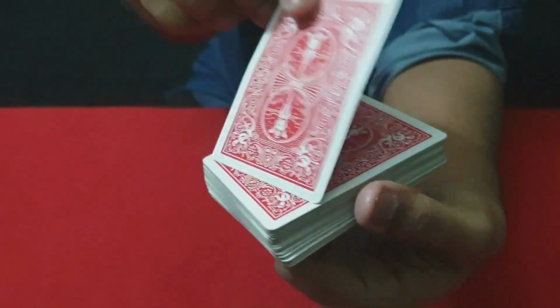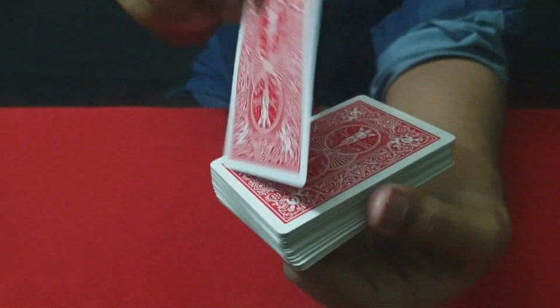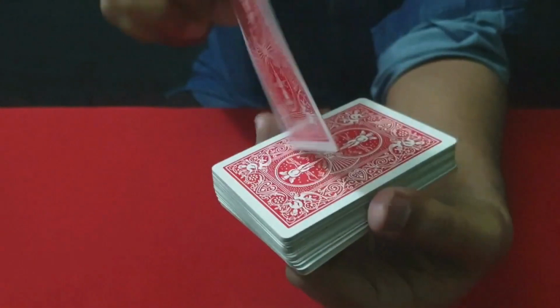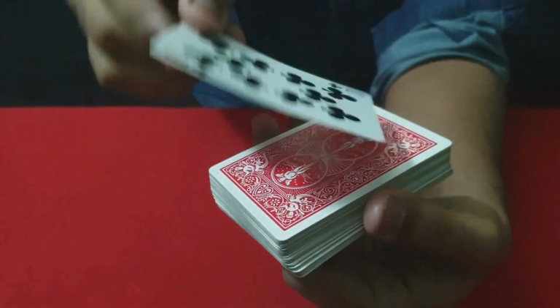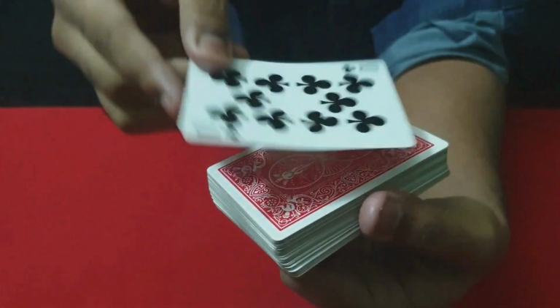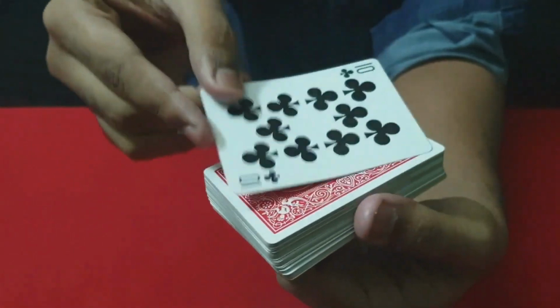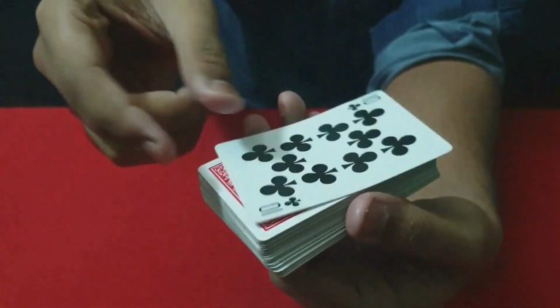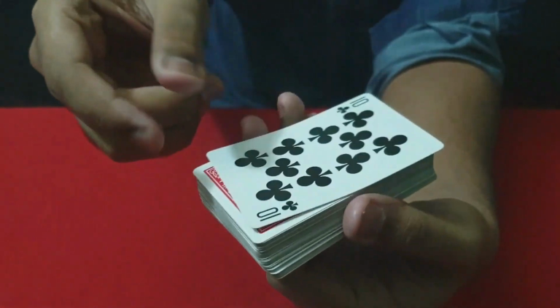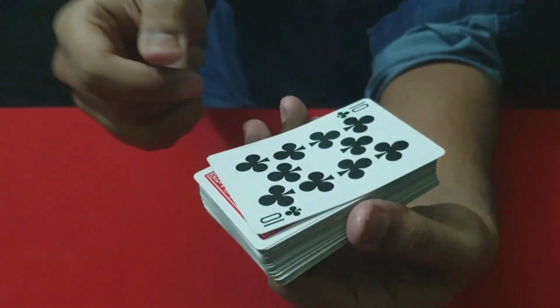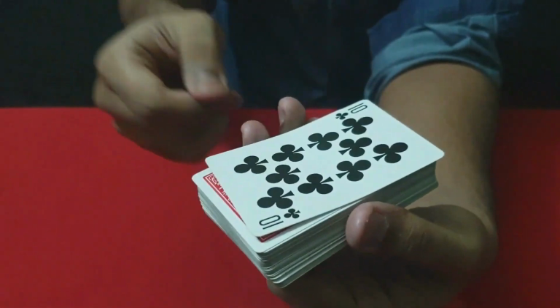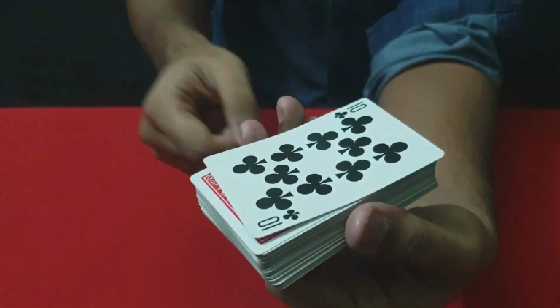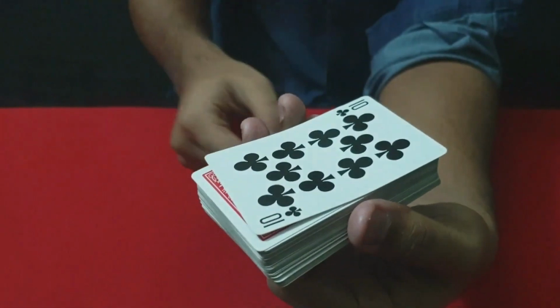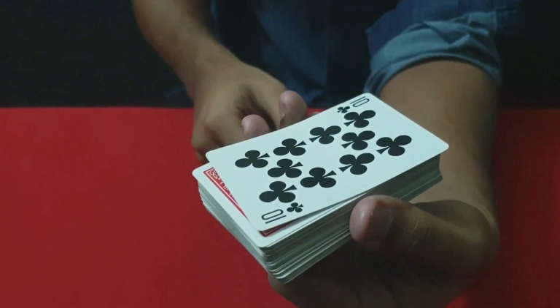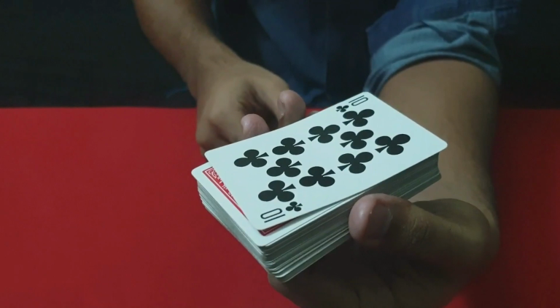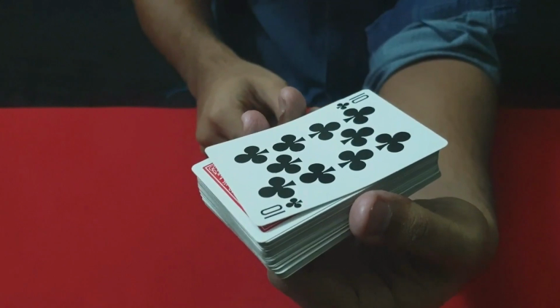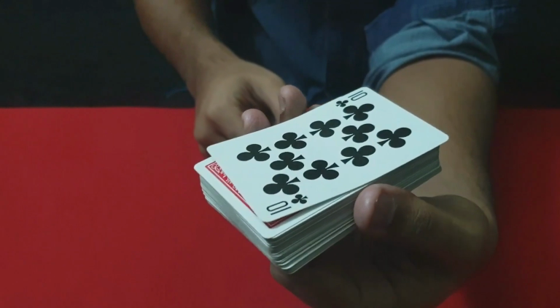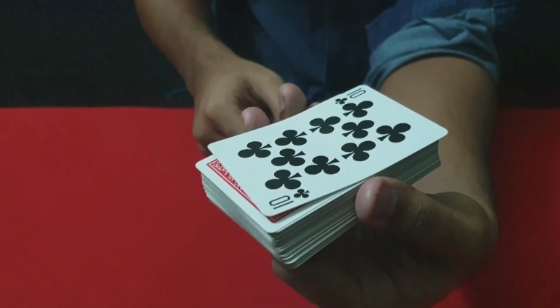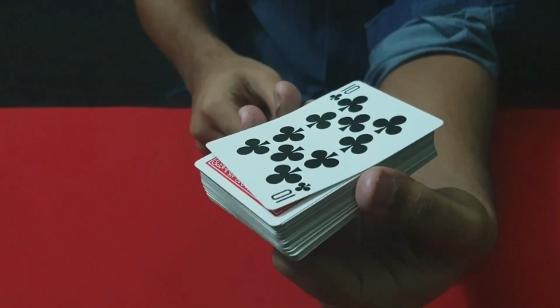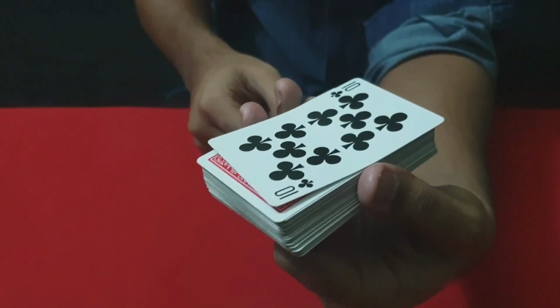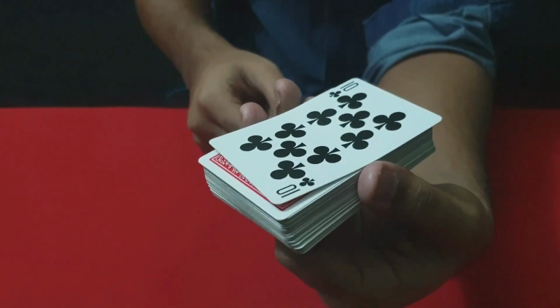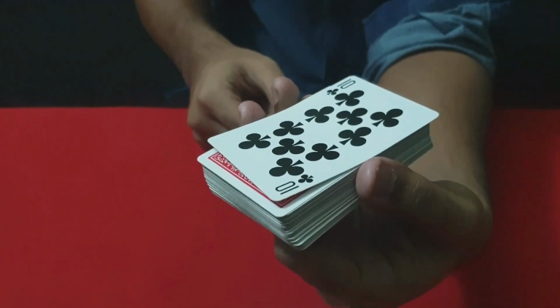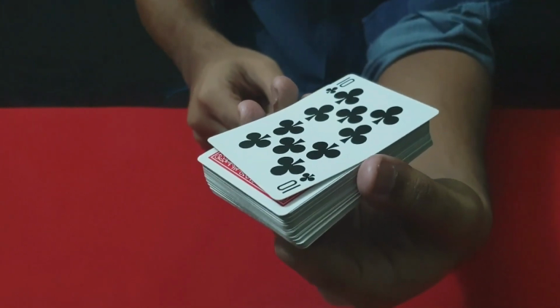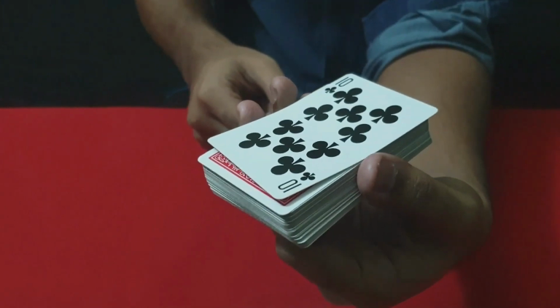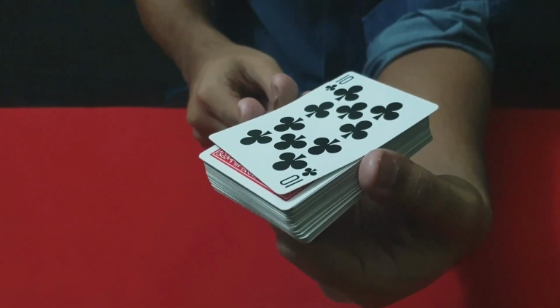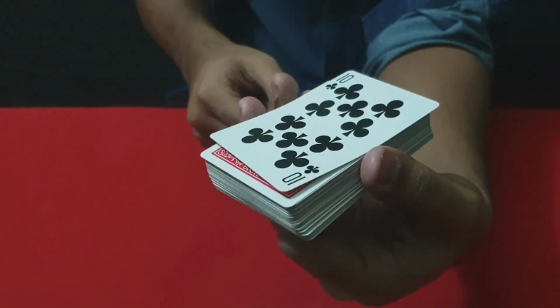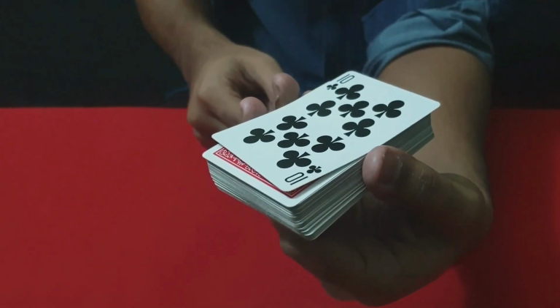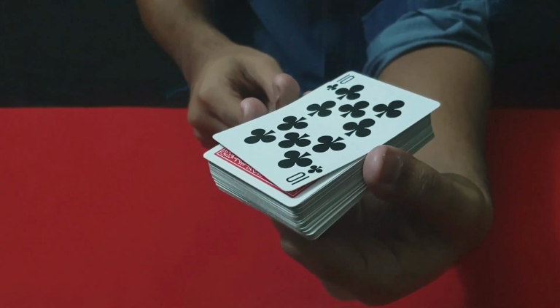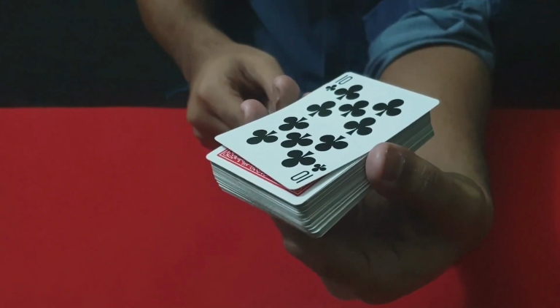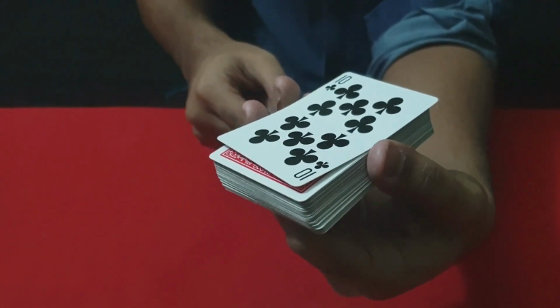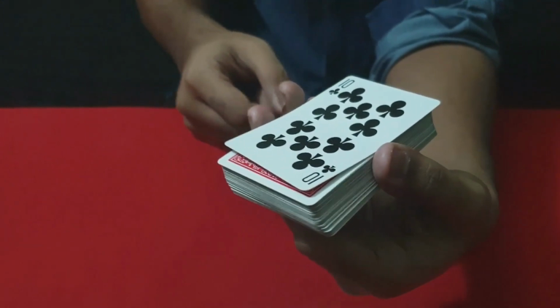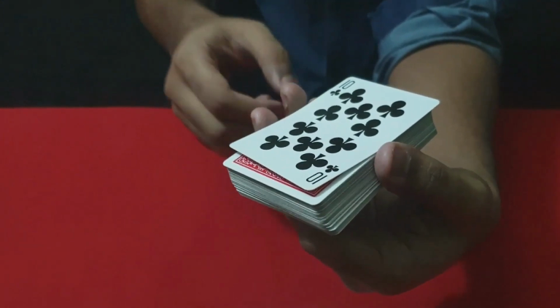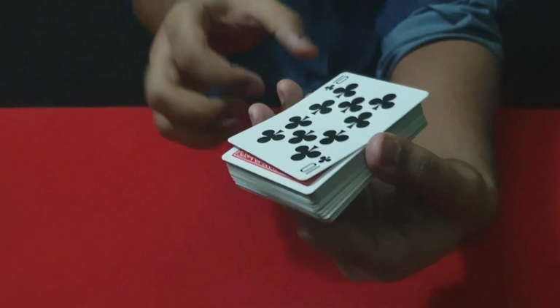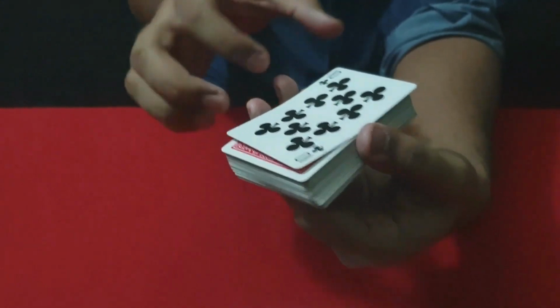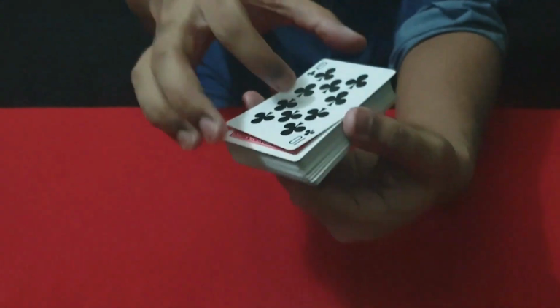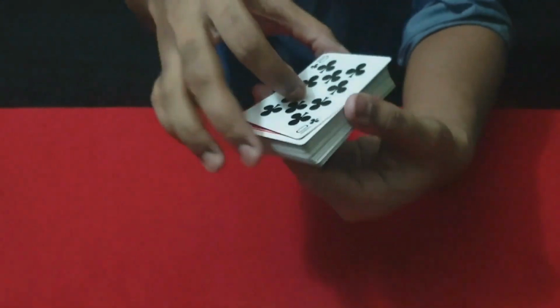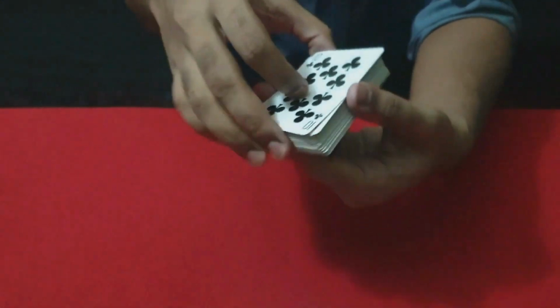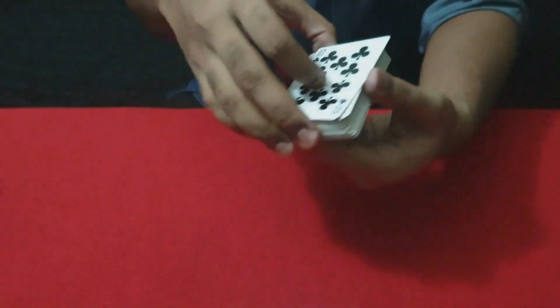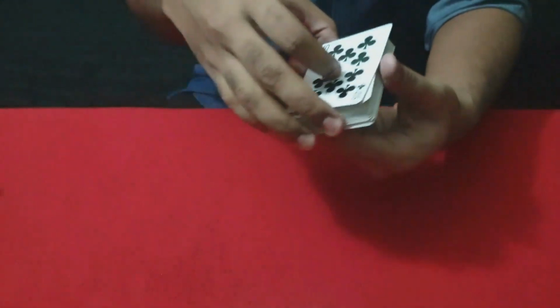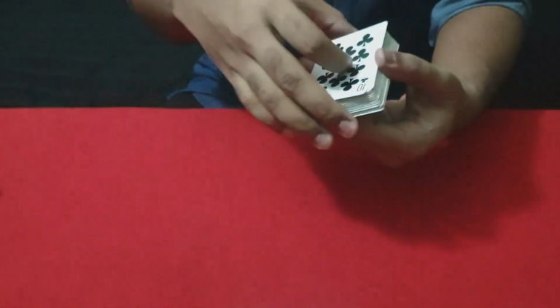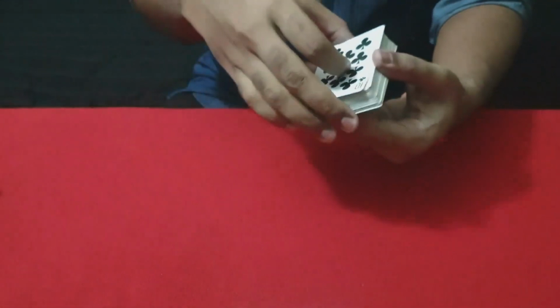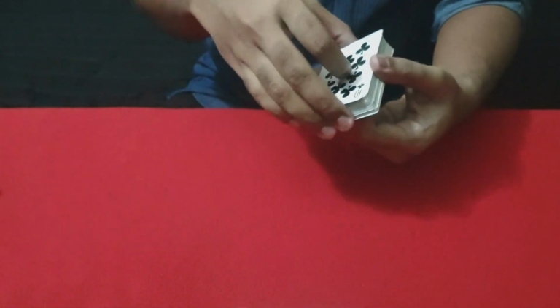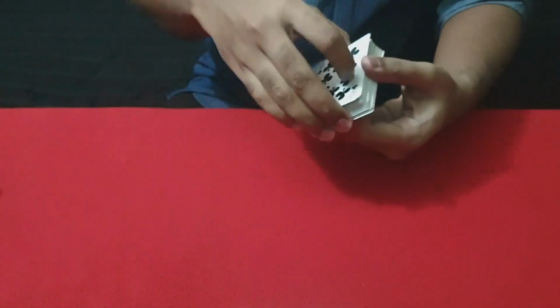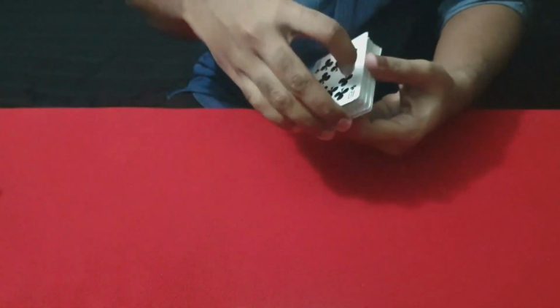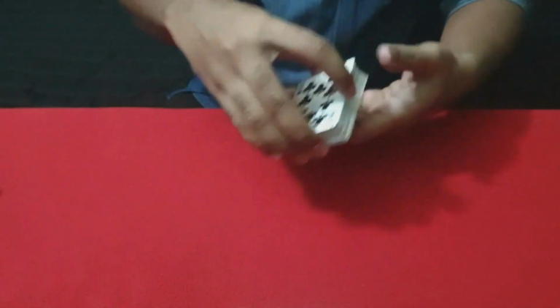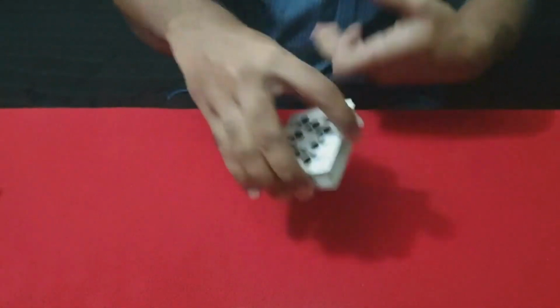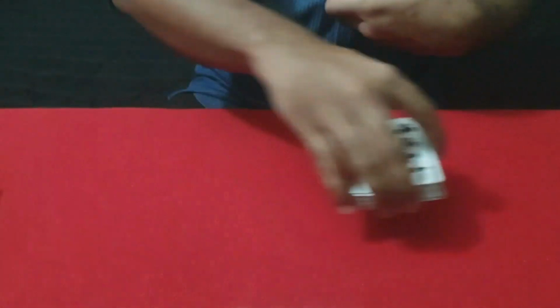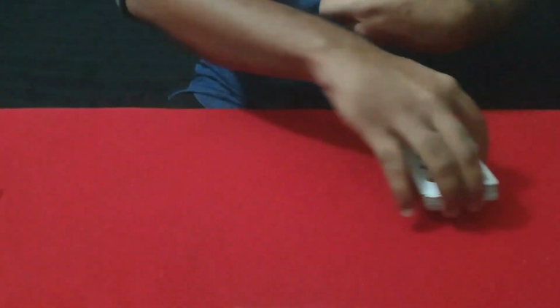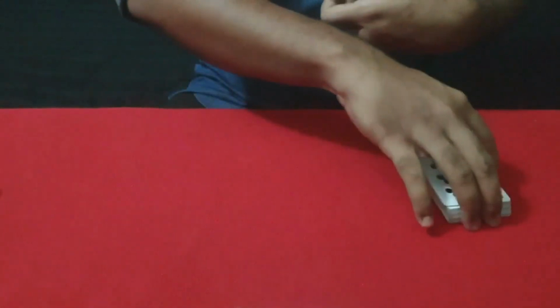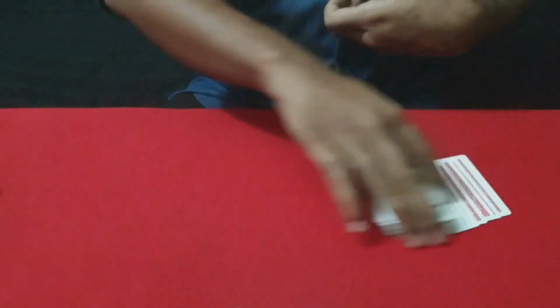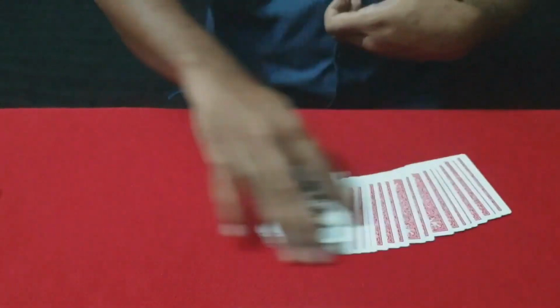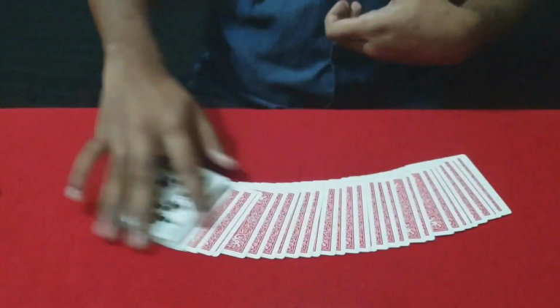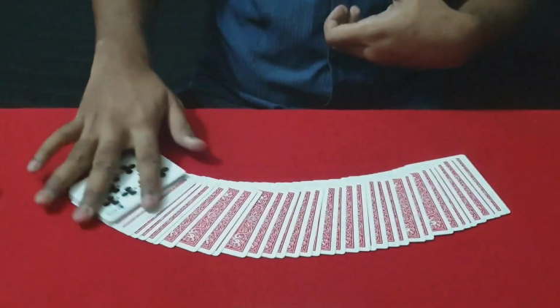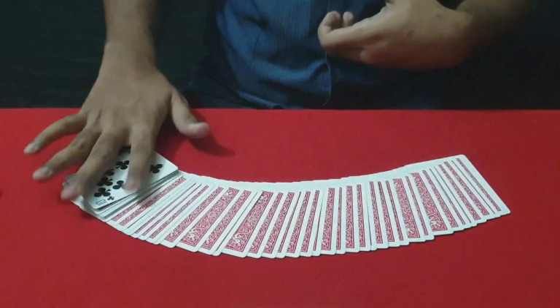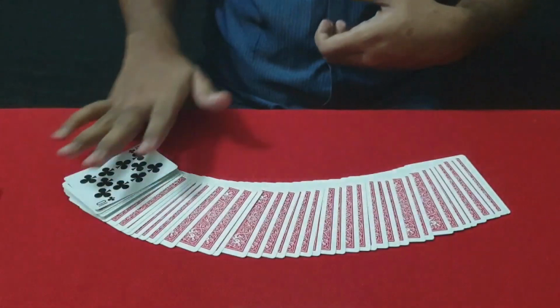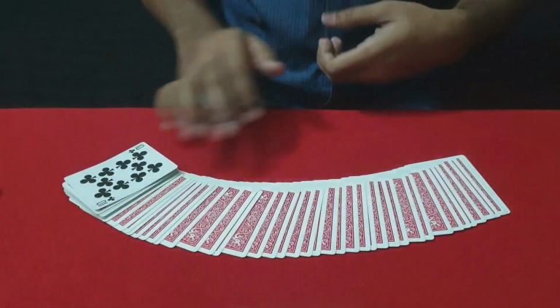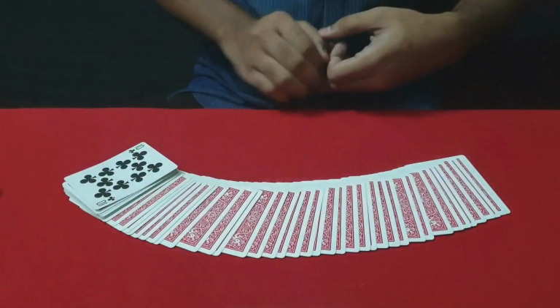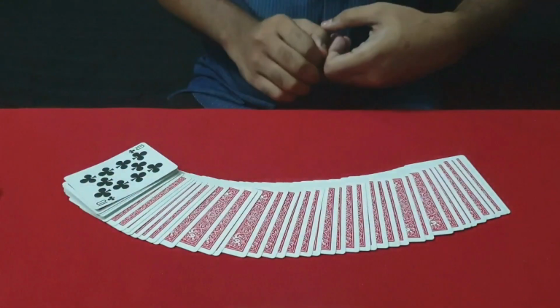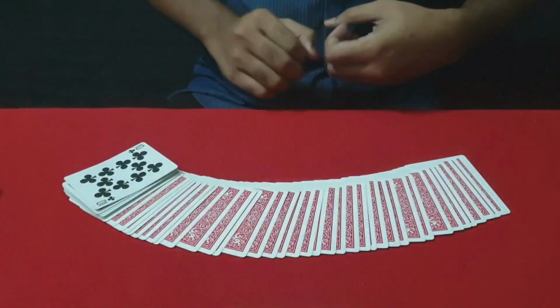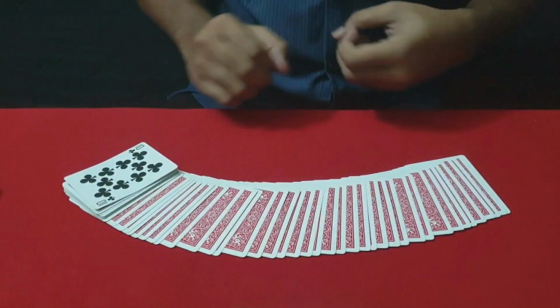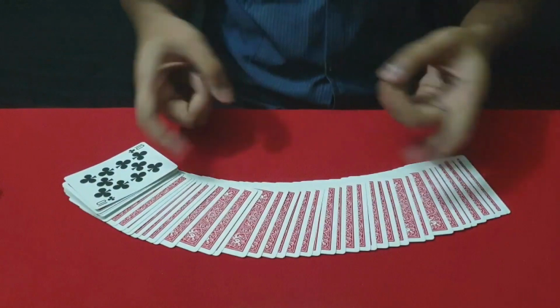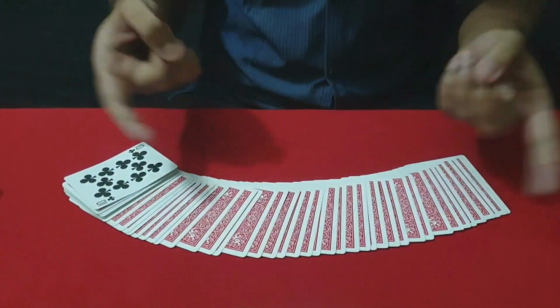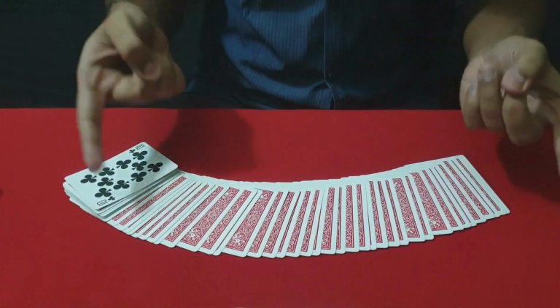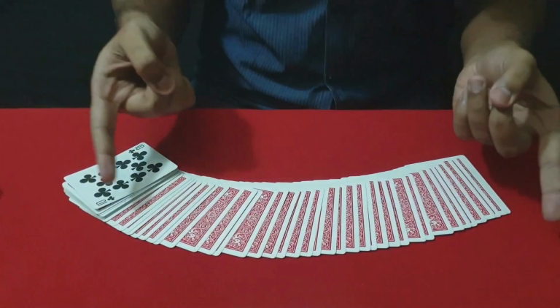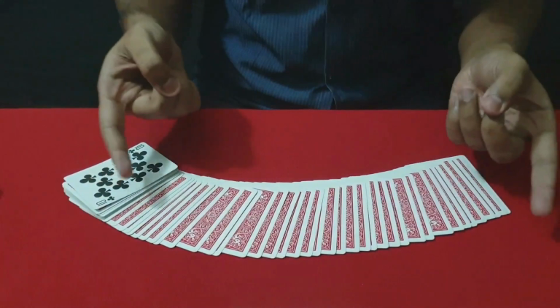Let's see — this is the 10 of clubs. That was the ambitious card routine.